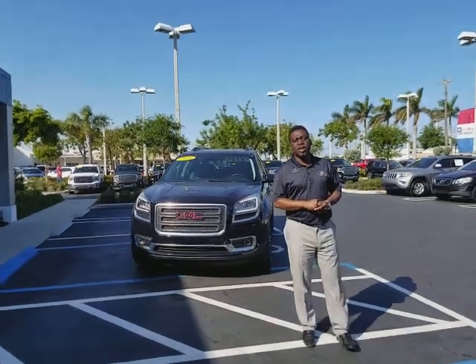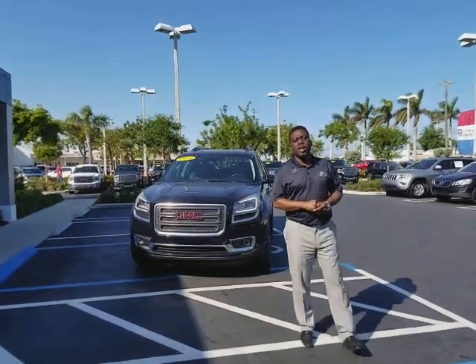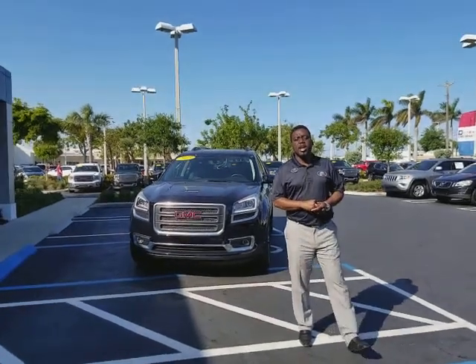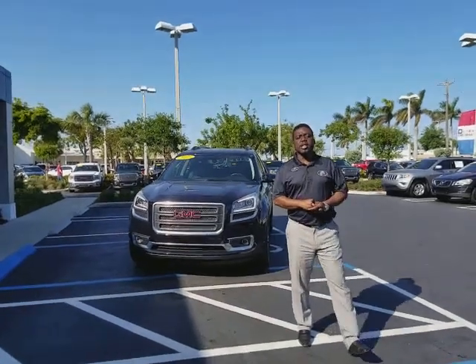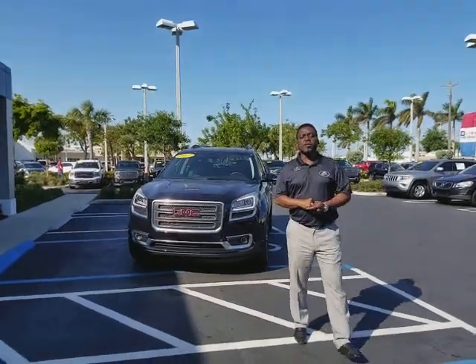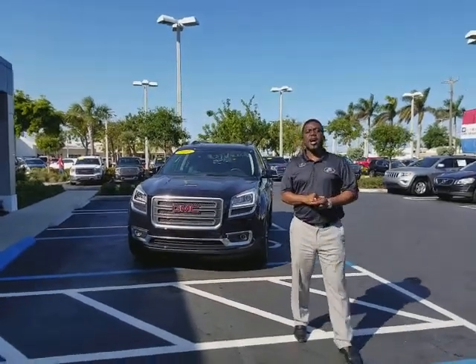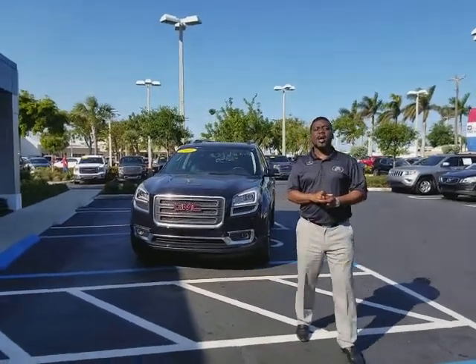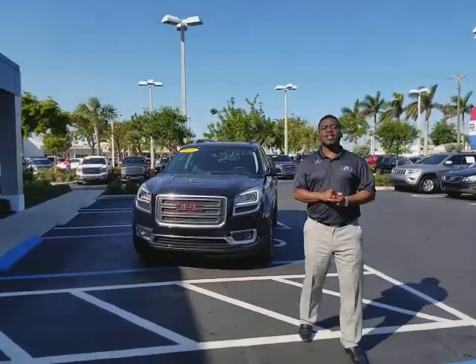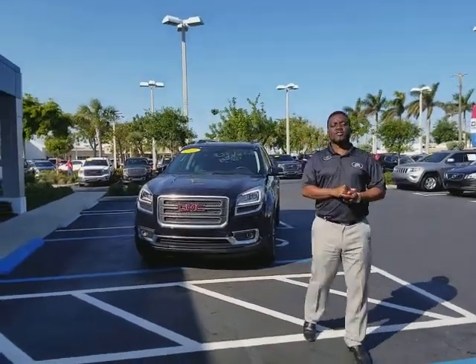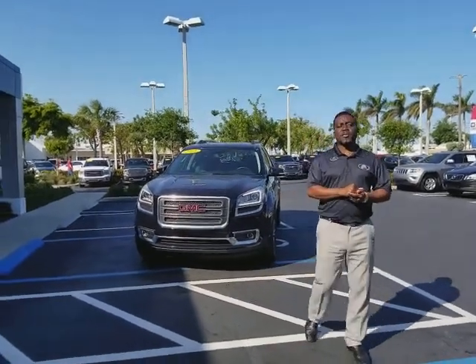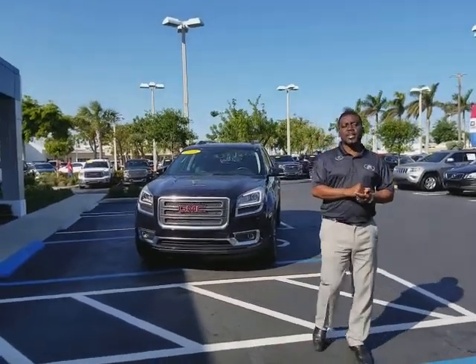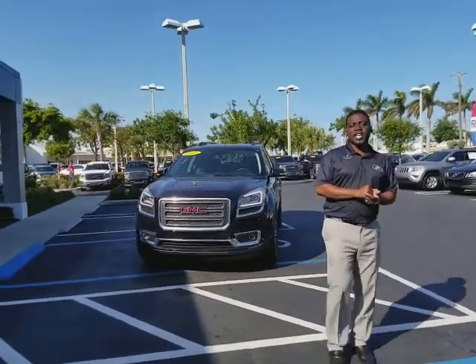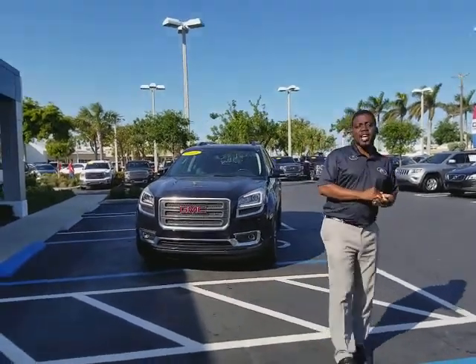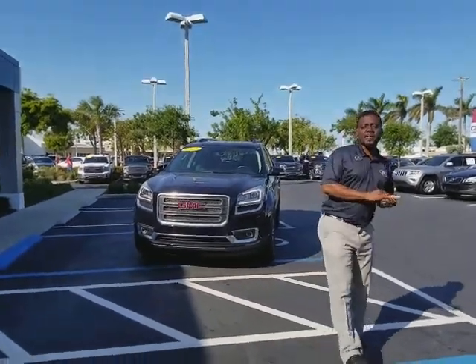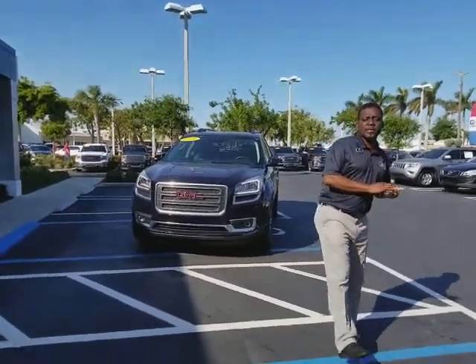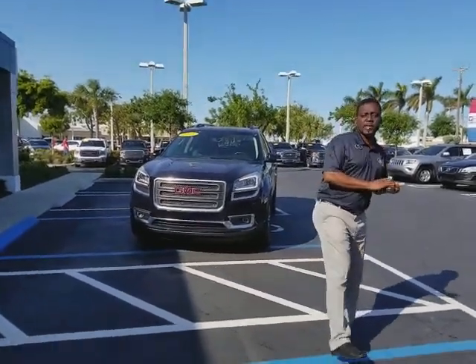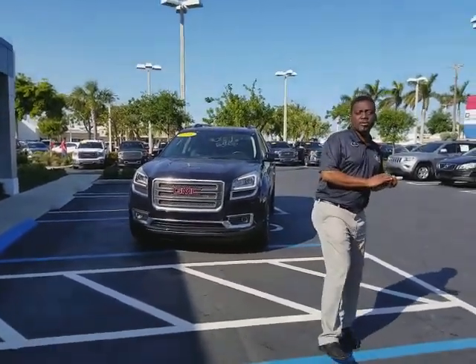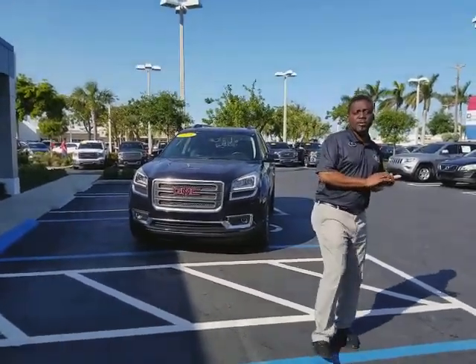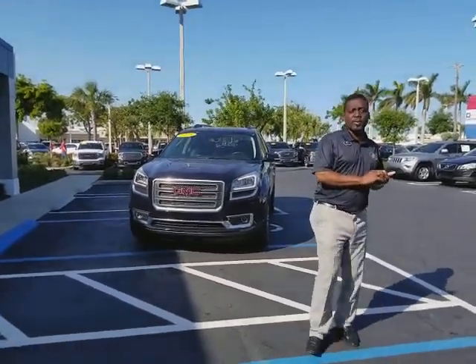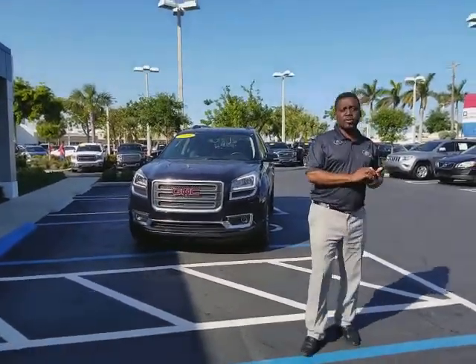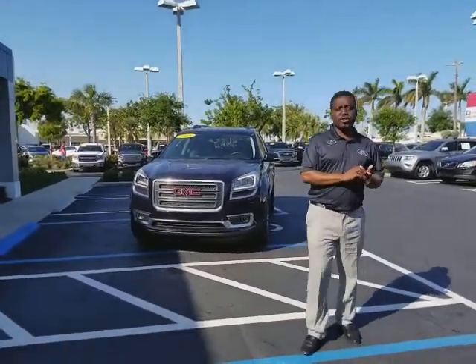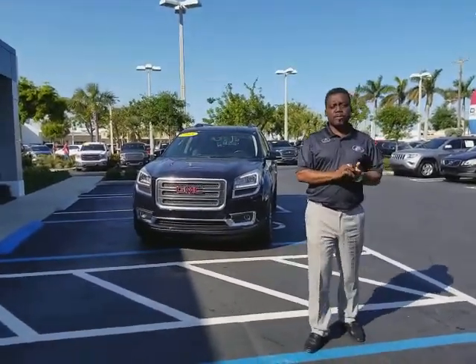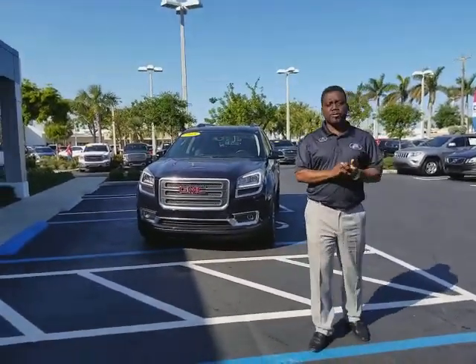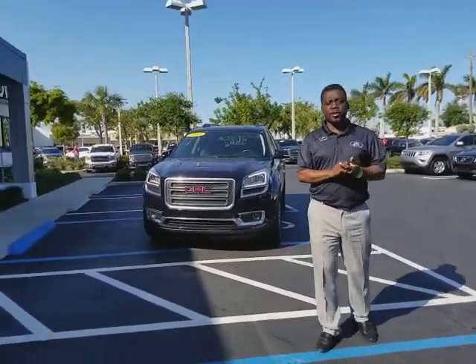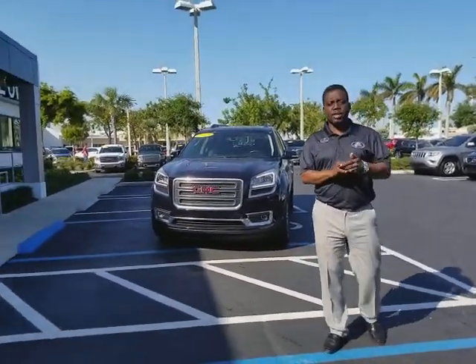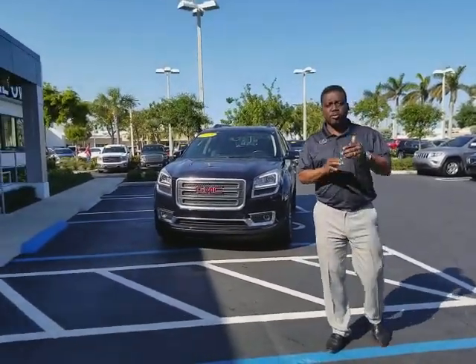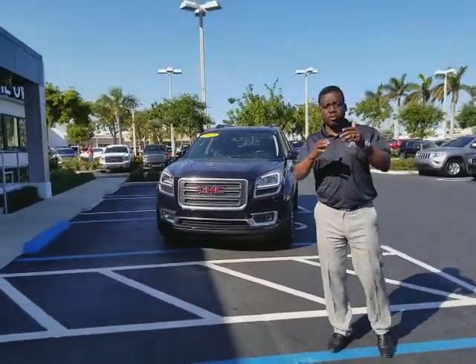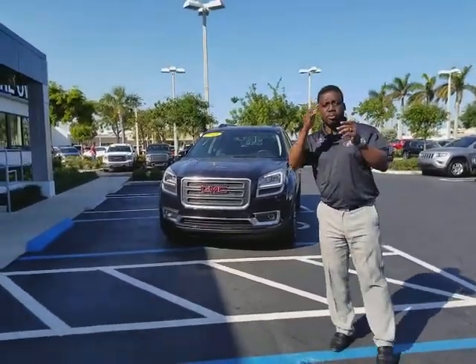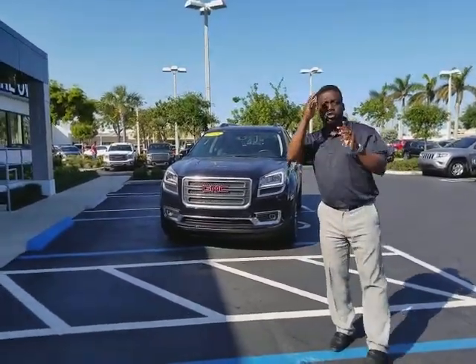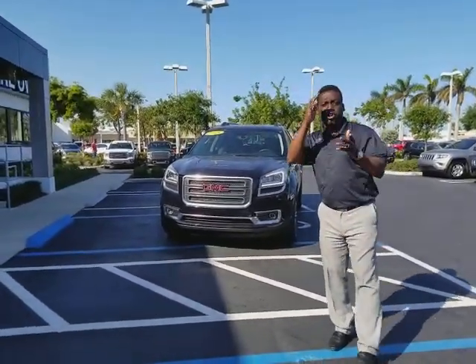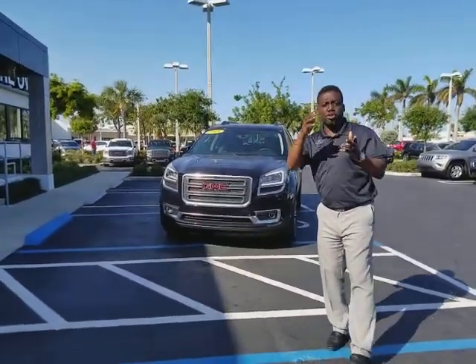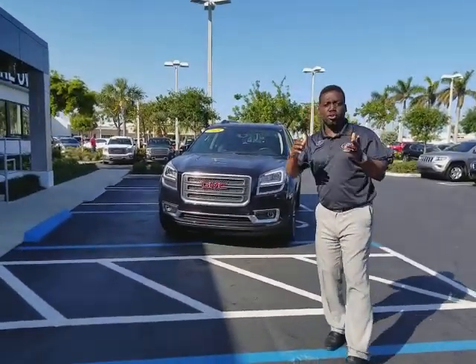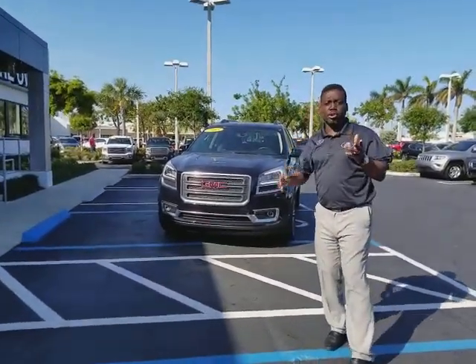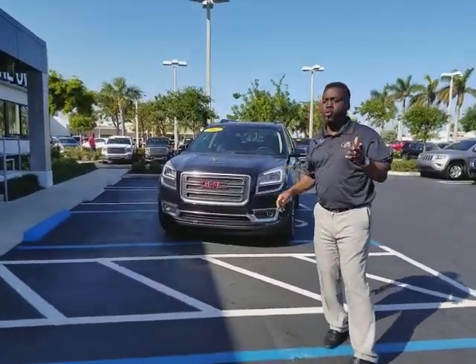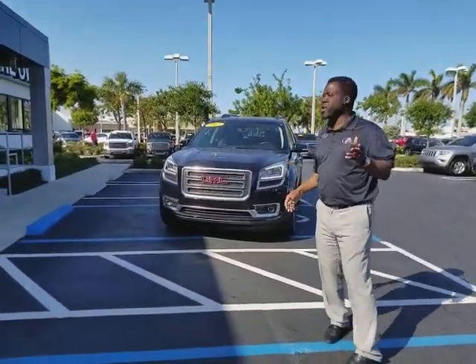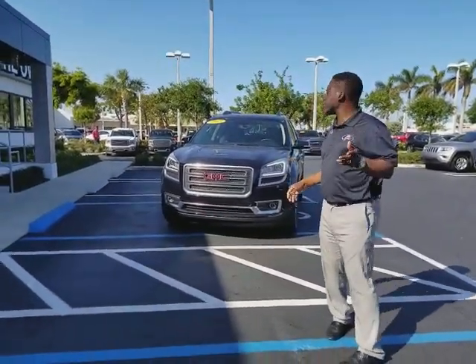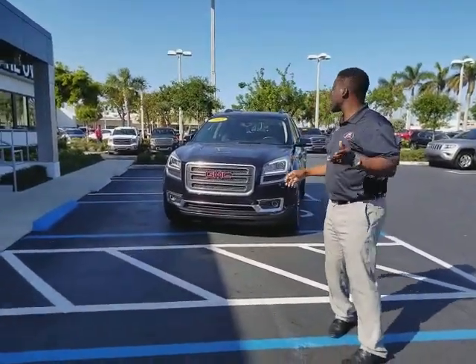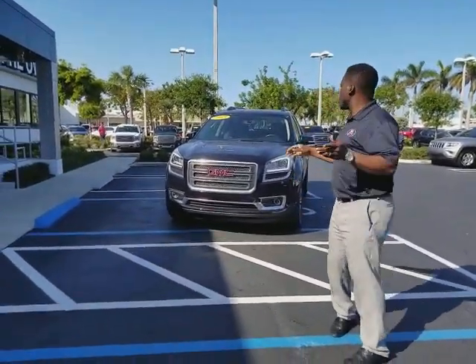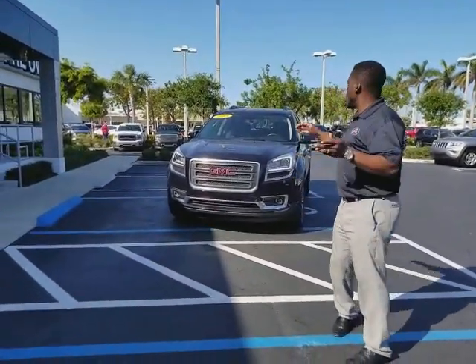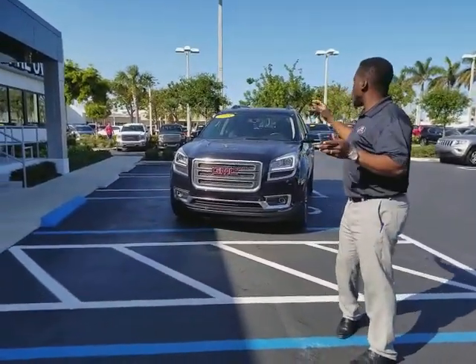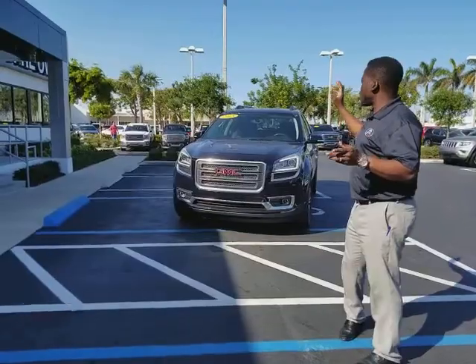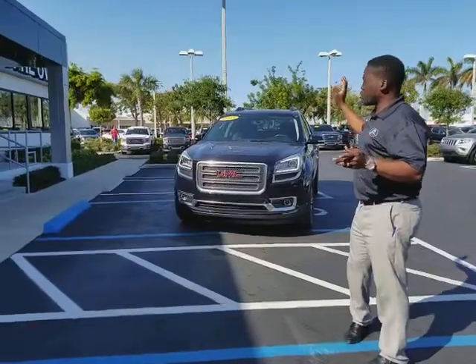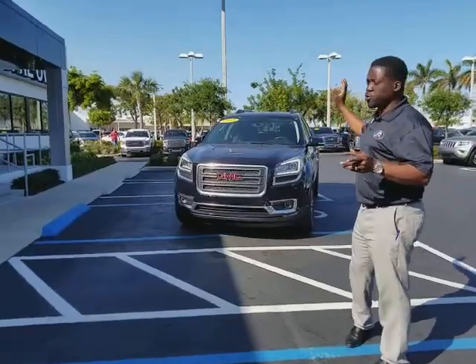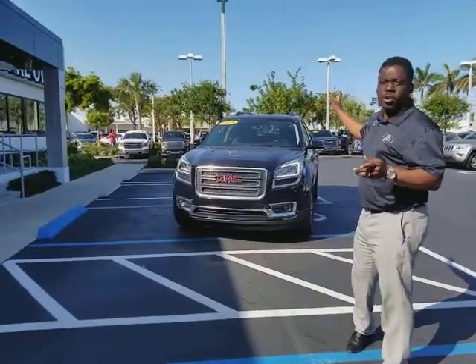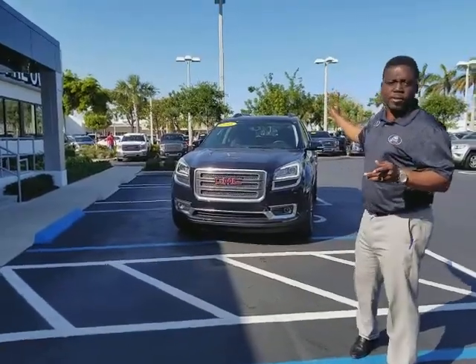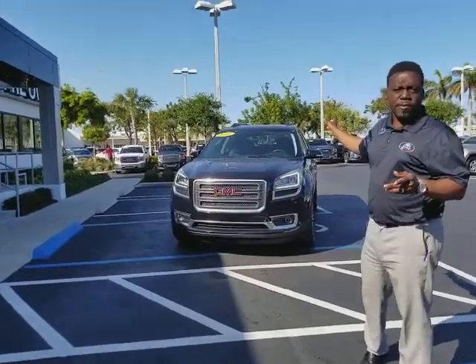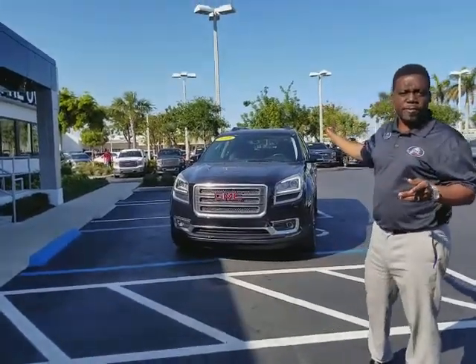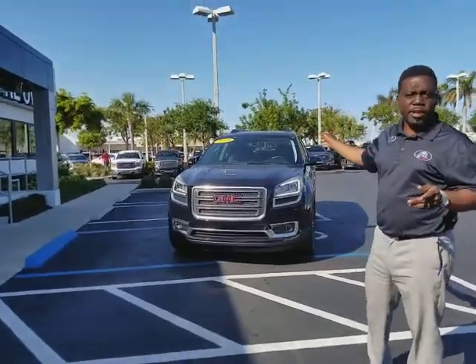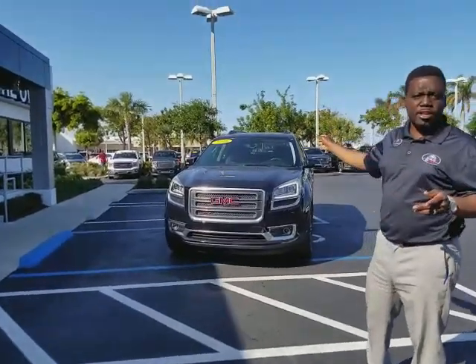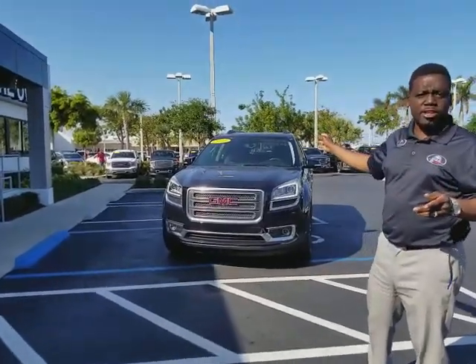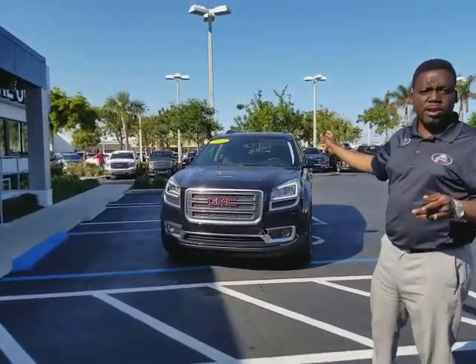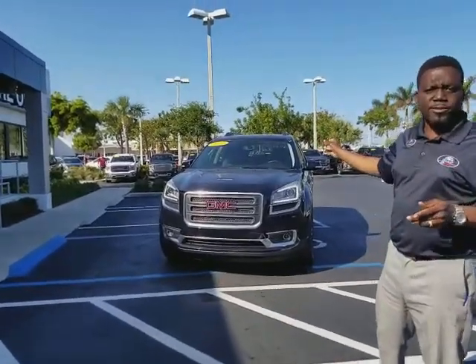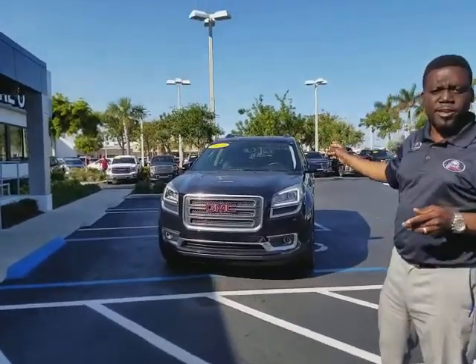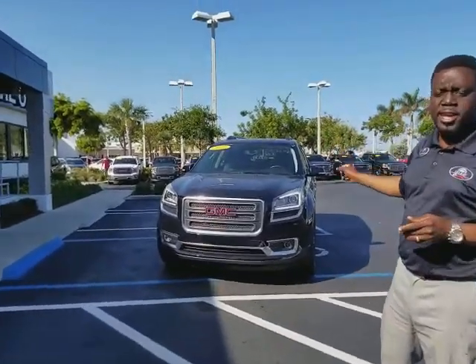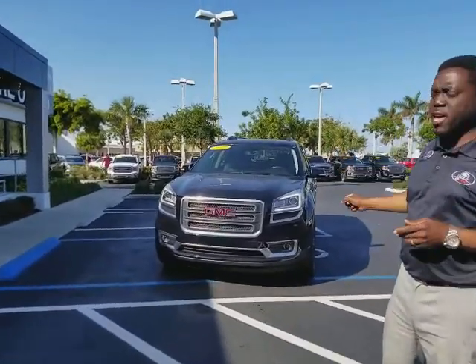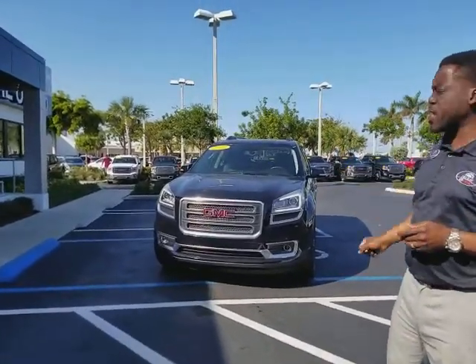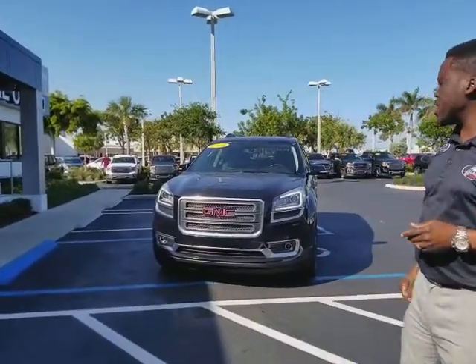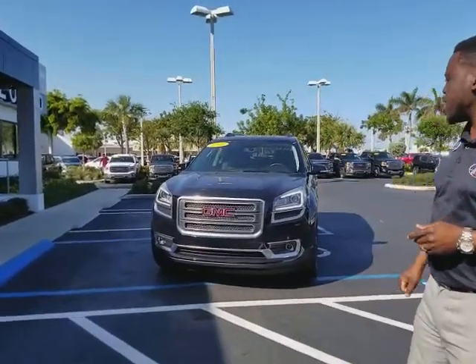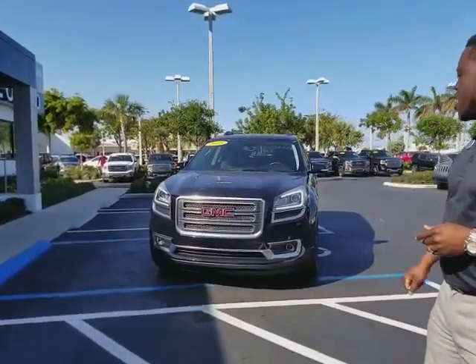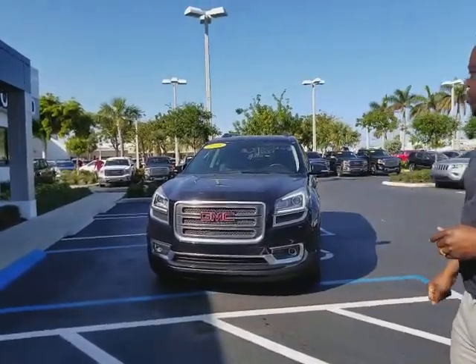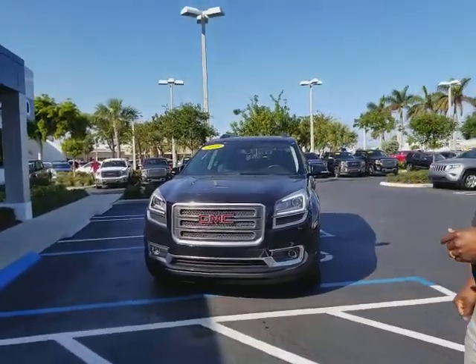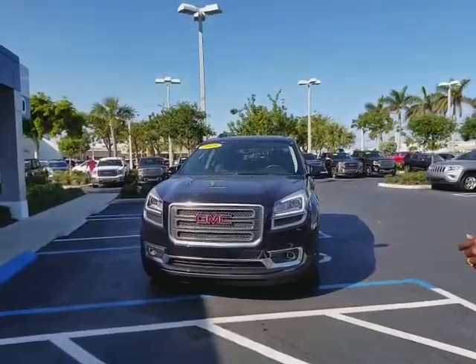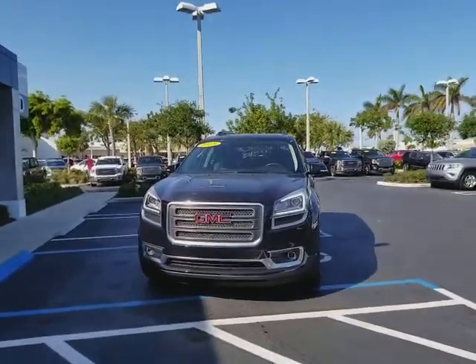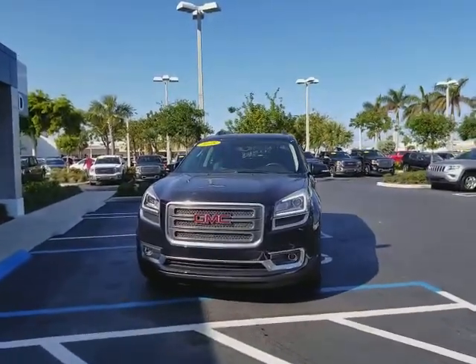Hello, hi, it's me Leon from Delray View GMC. I just want to appreciate your request on this 2015 GMC Acadia SLD.